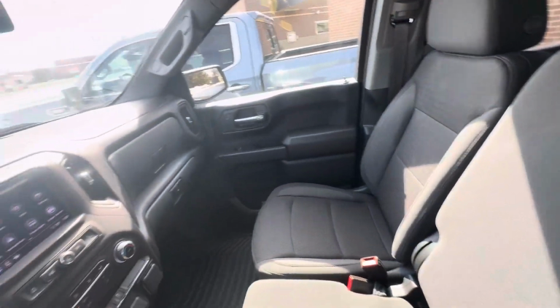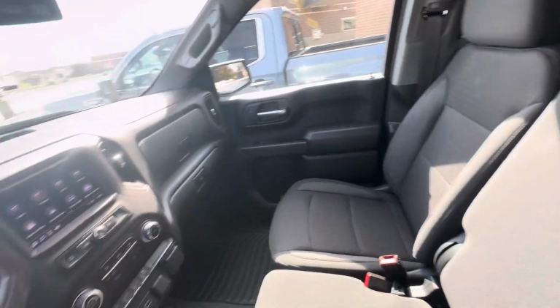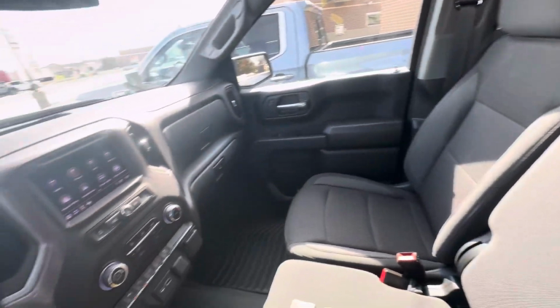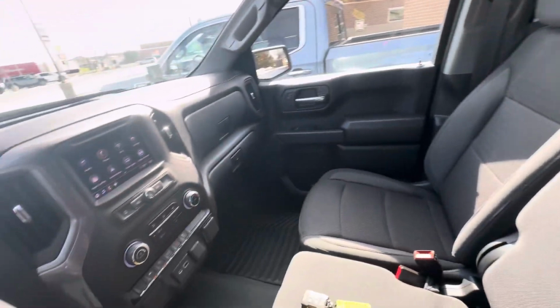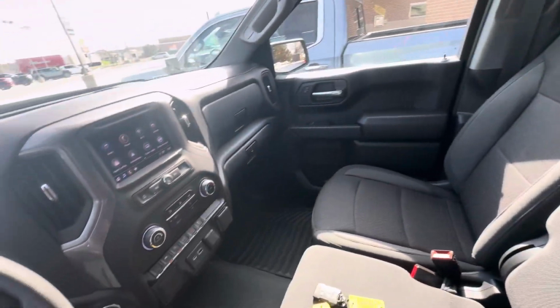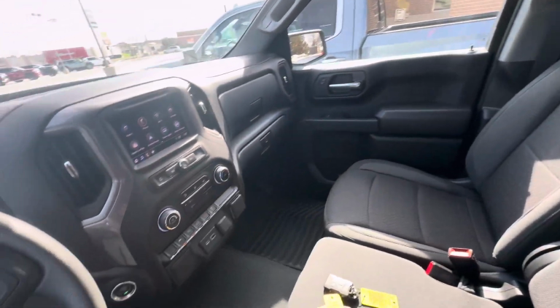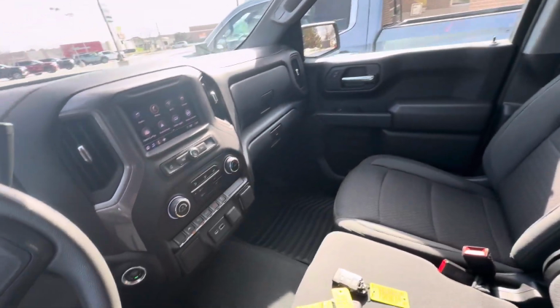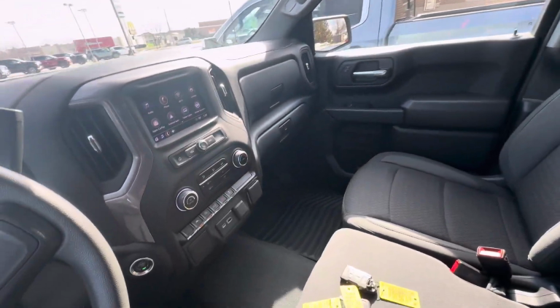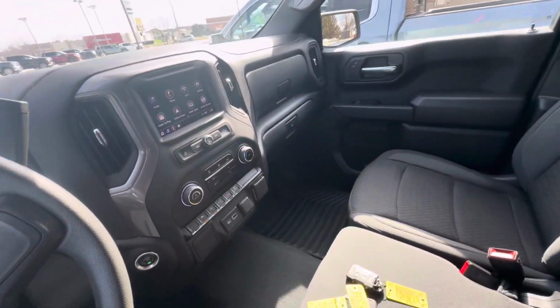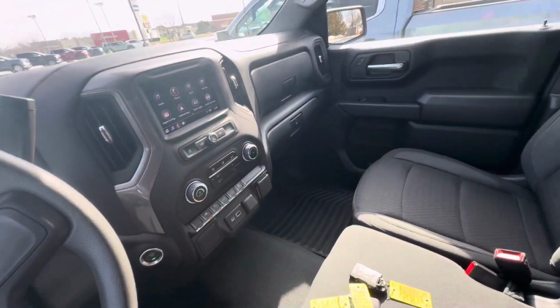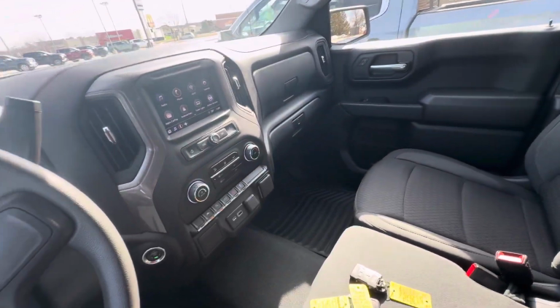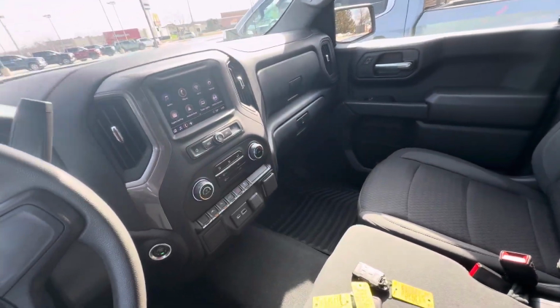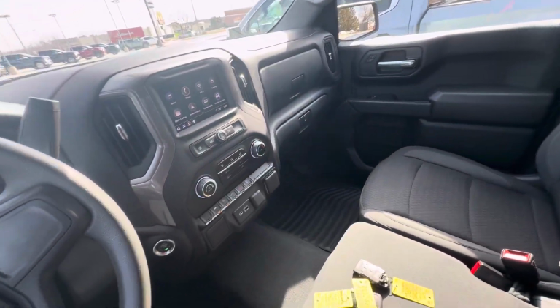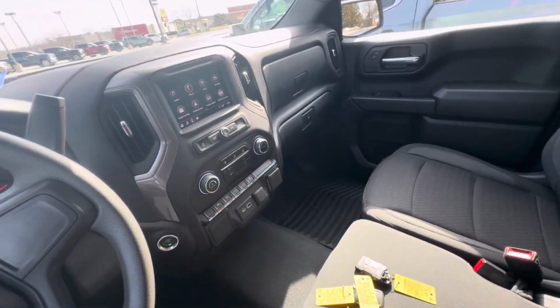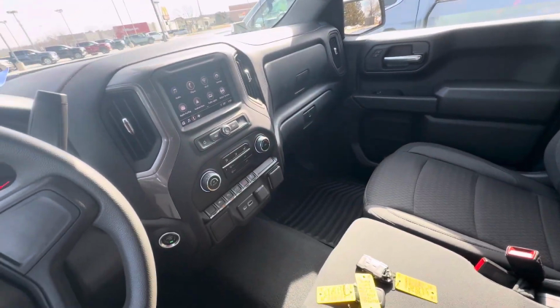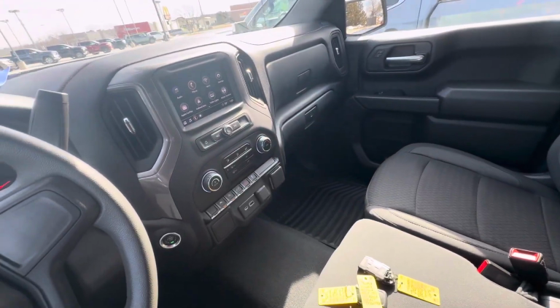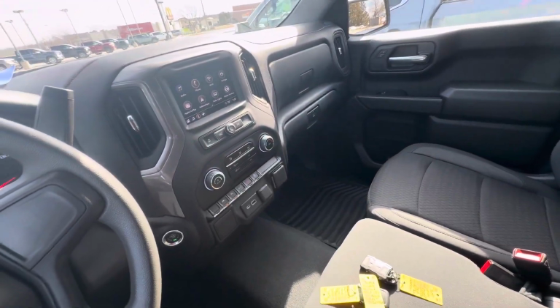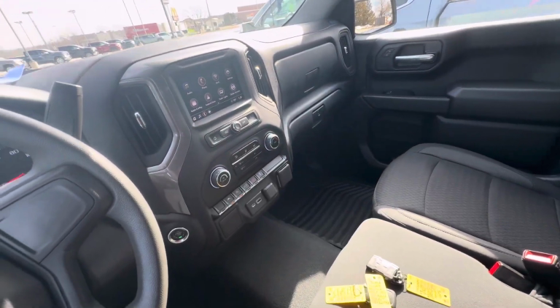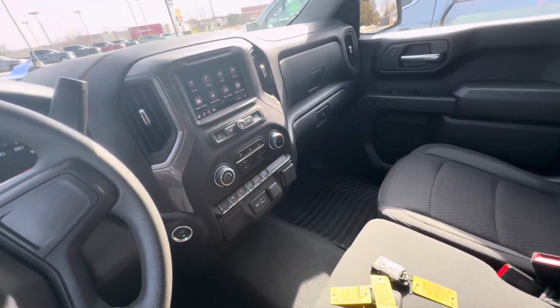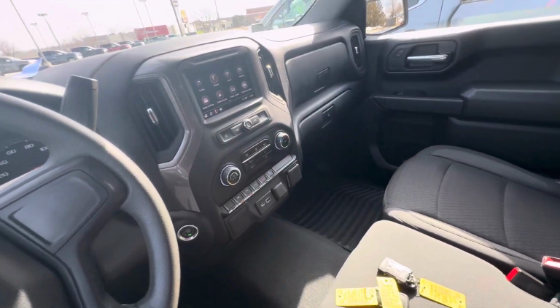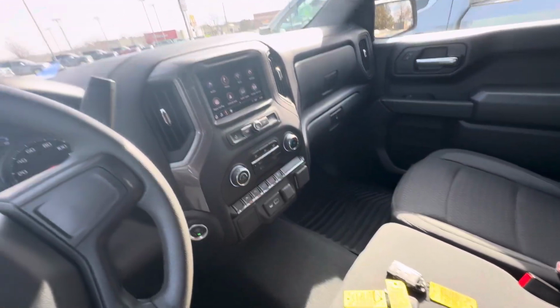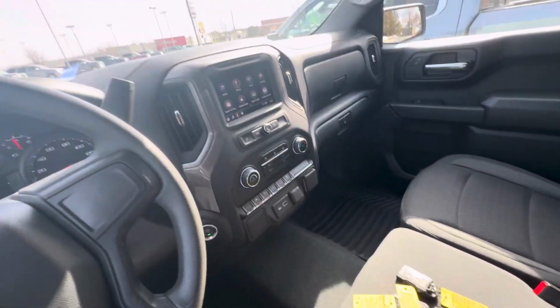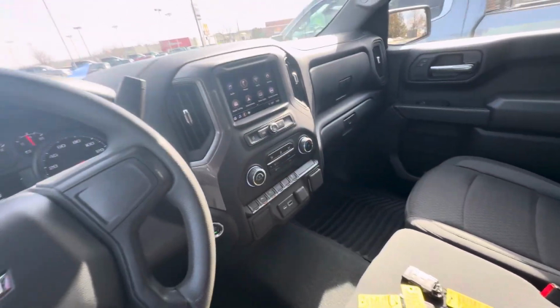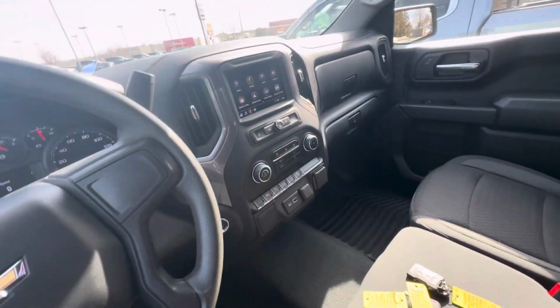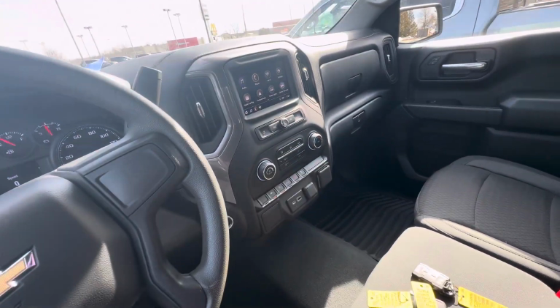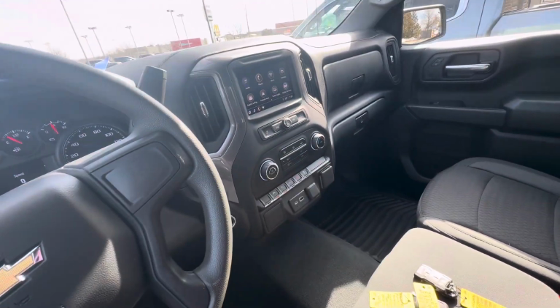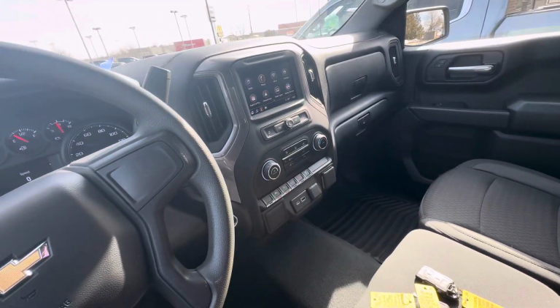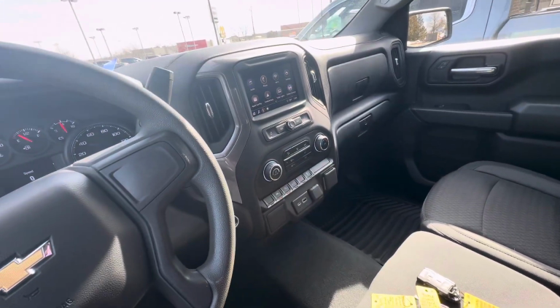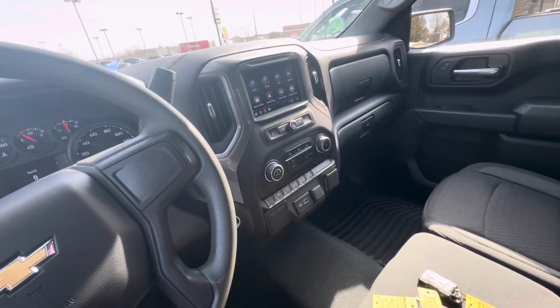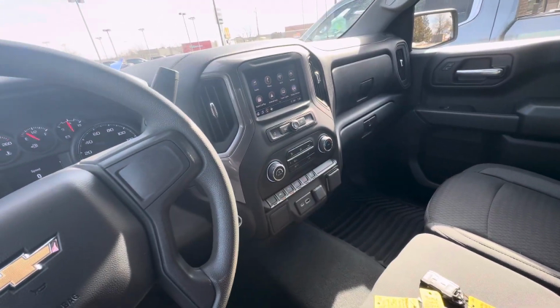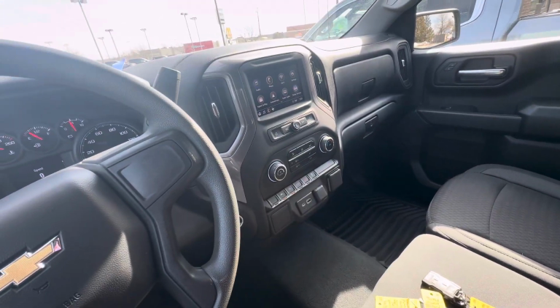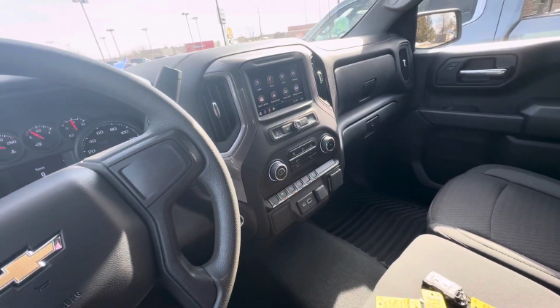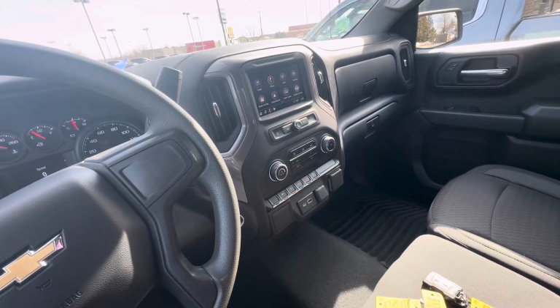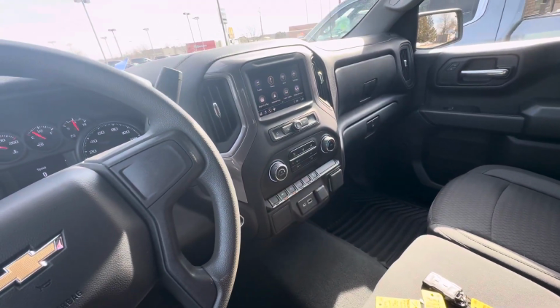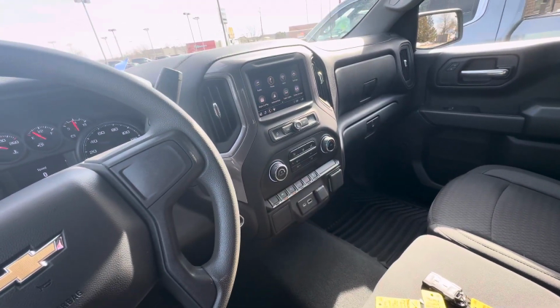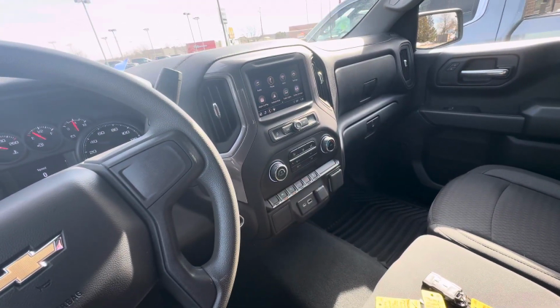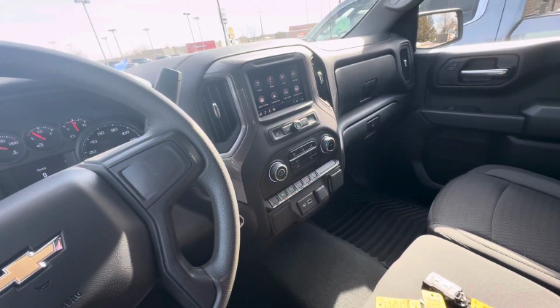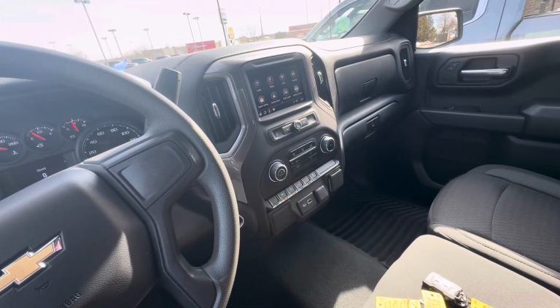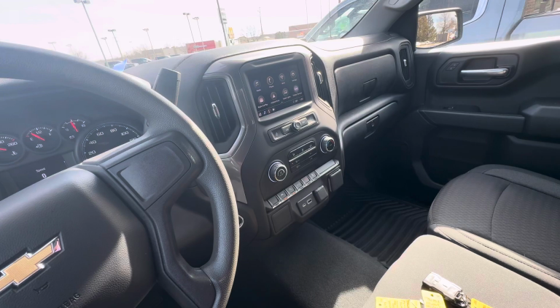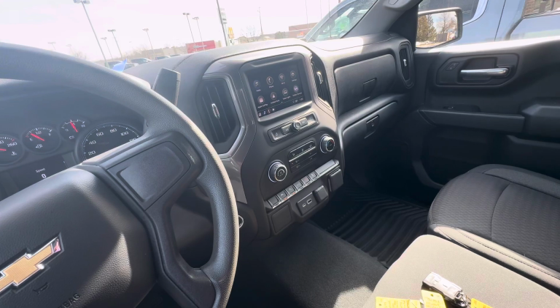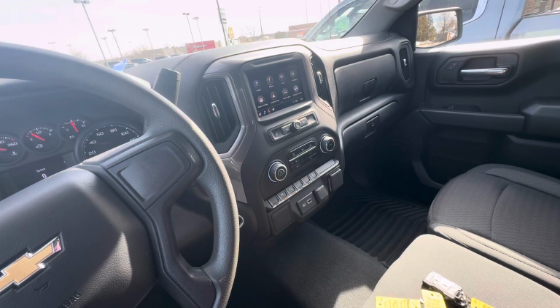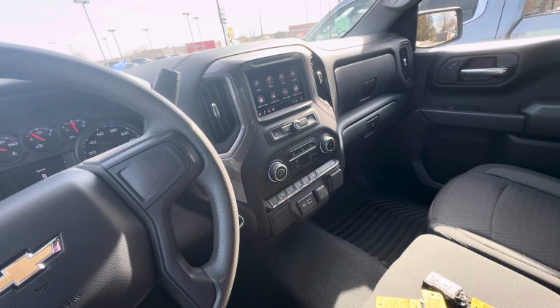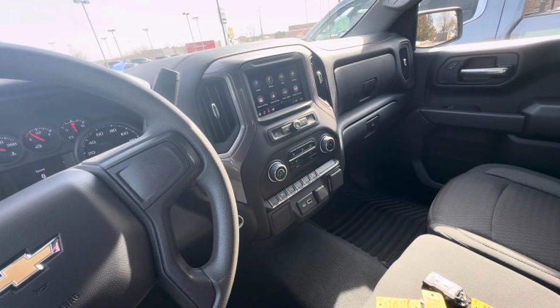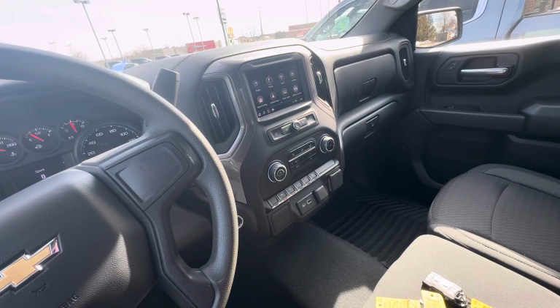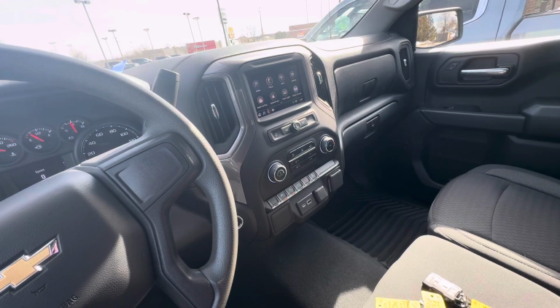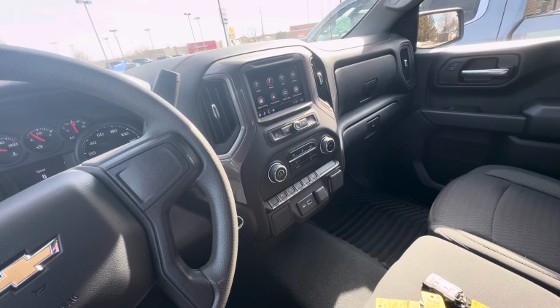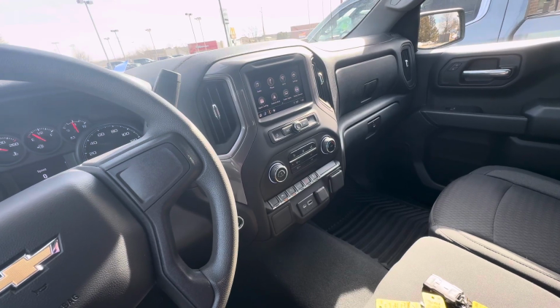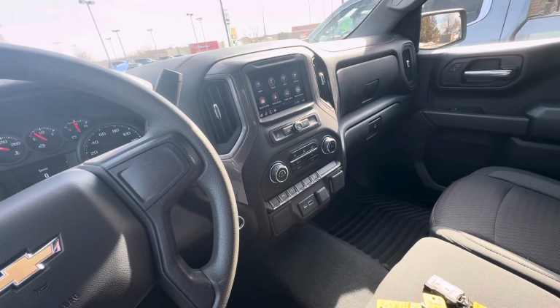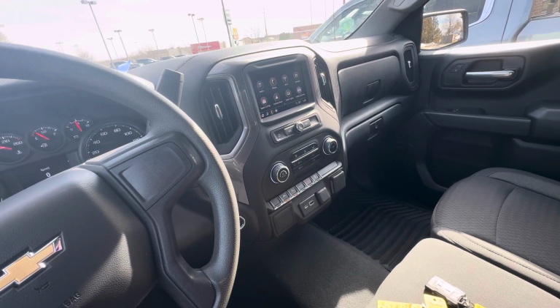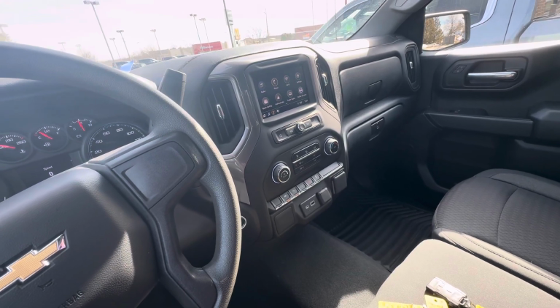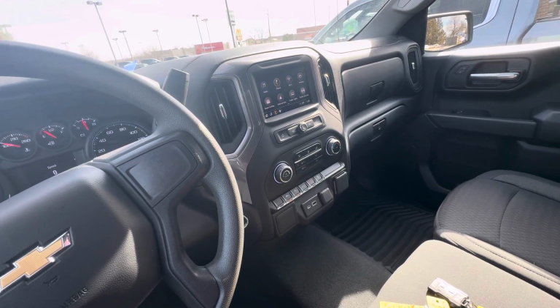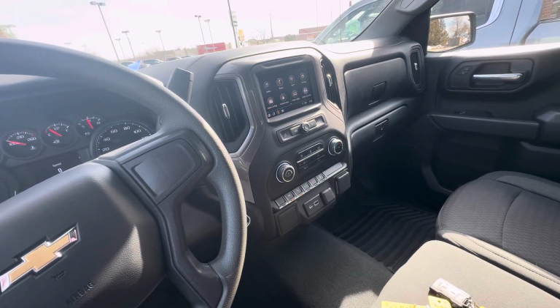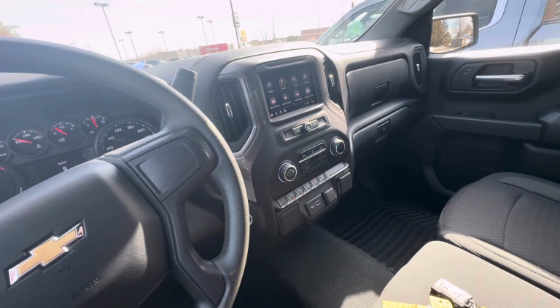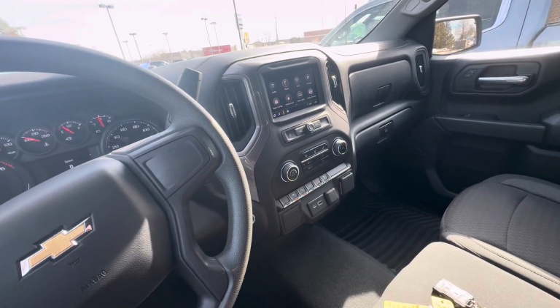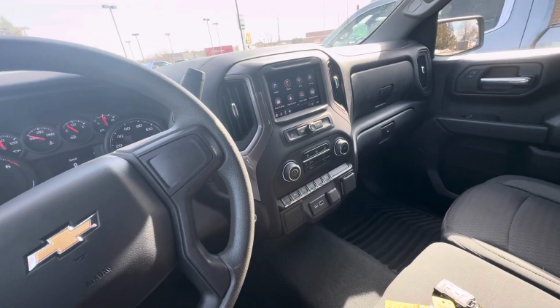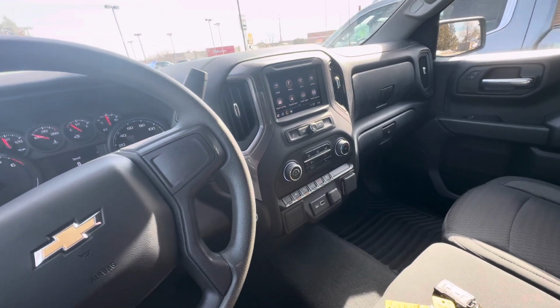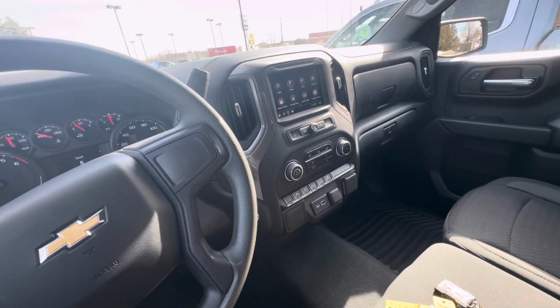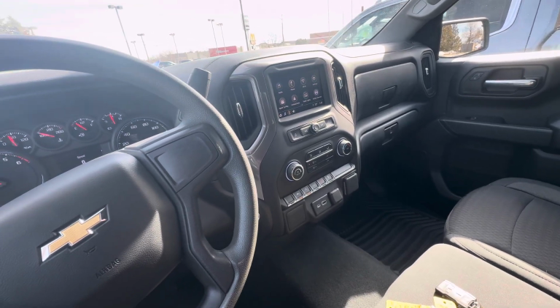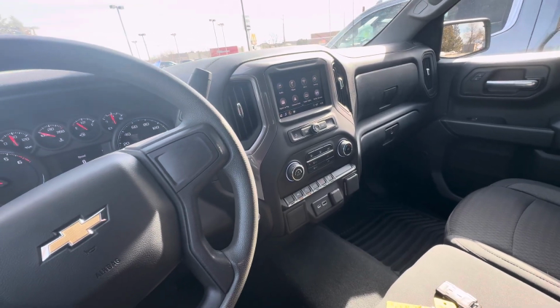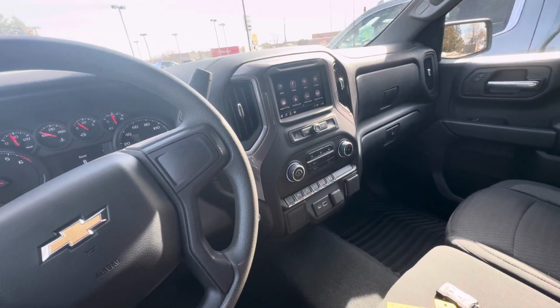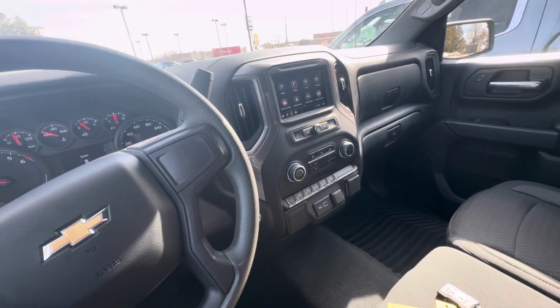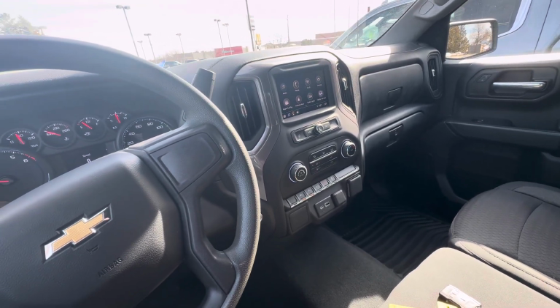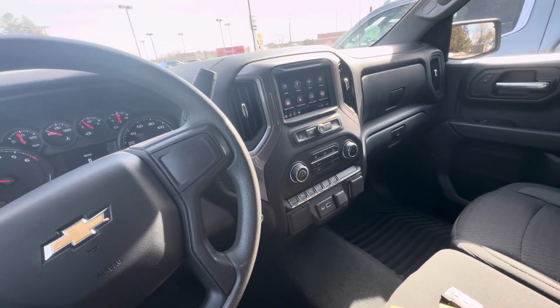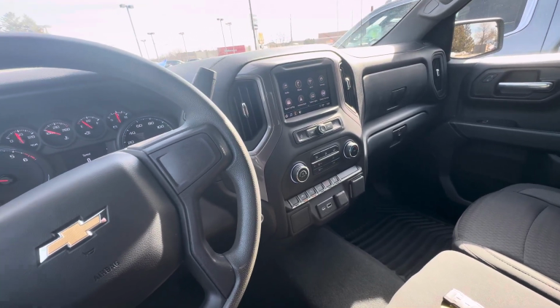It does have six passengers, the 2.7 liter turbo engine, and the dark essentials package.